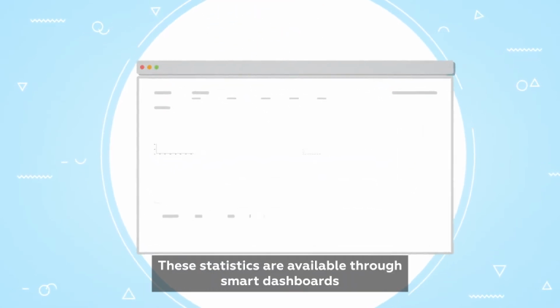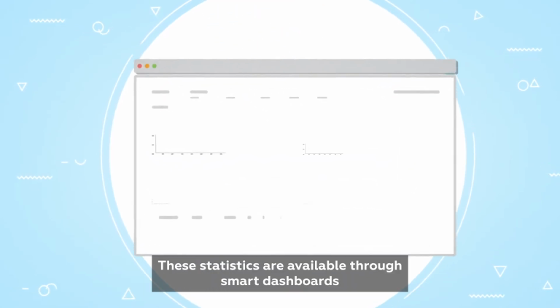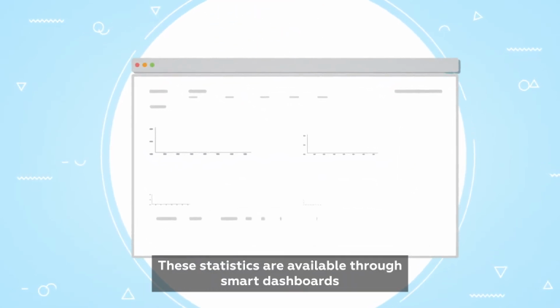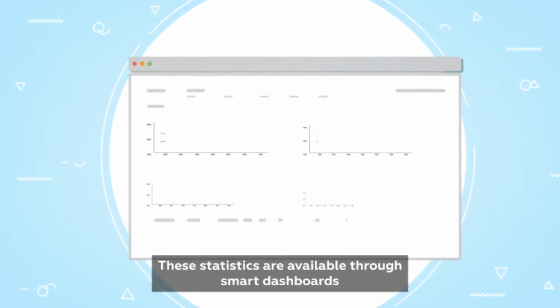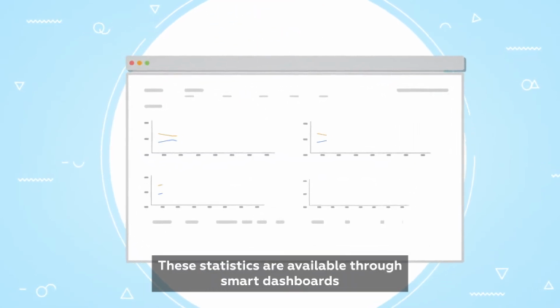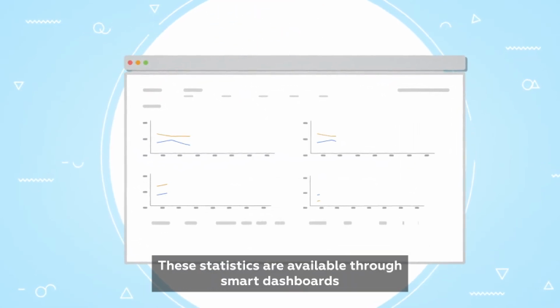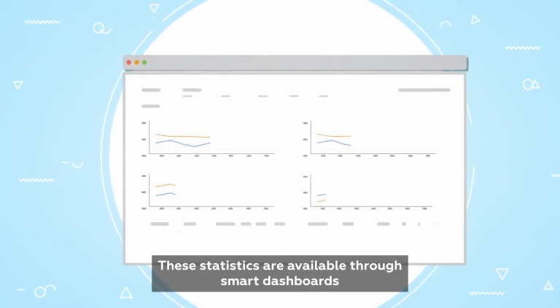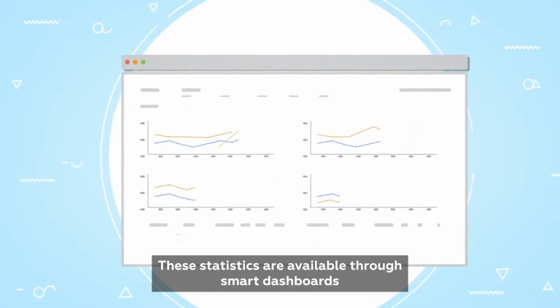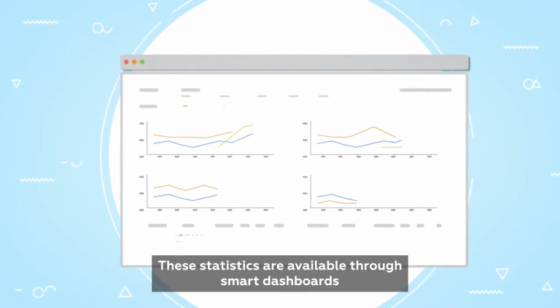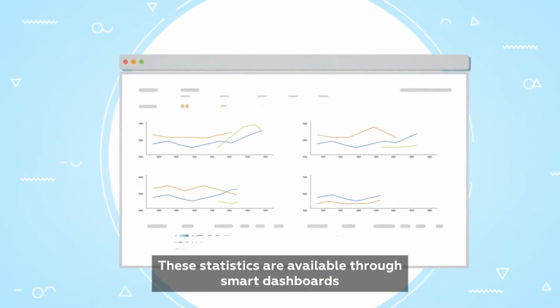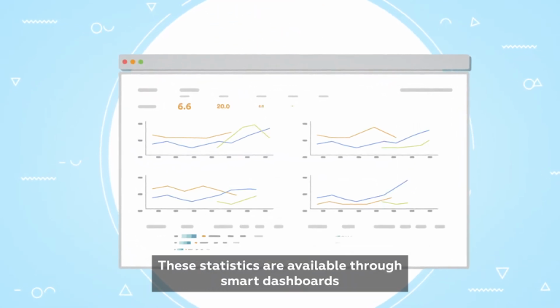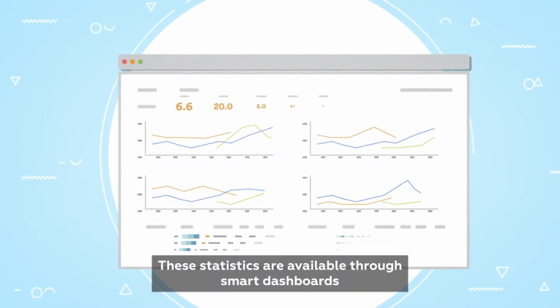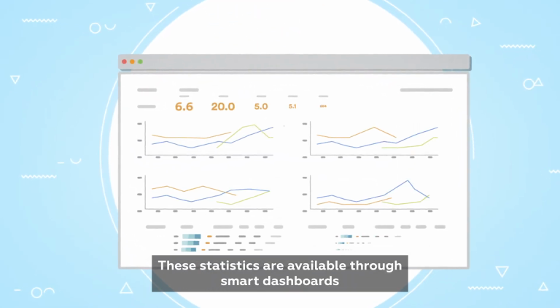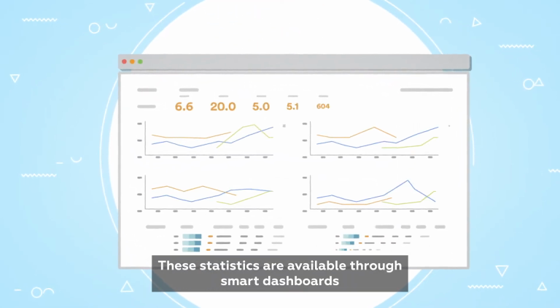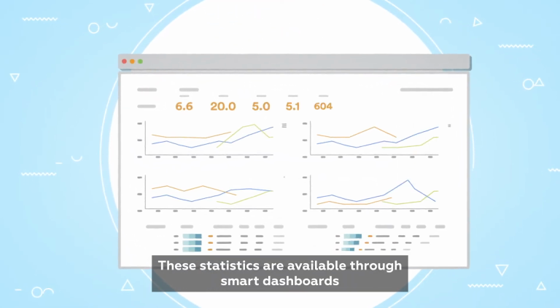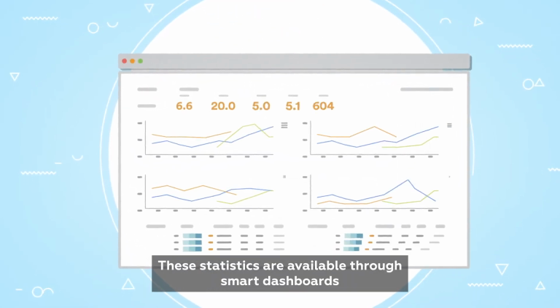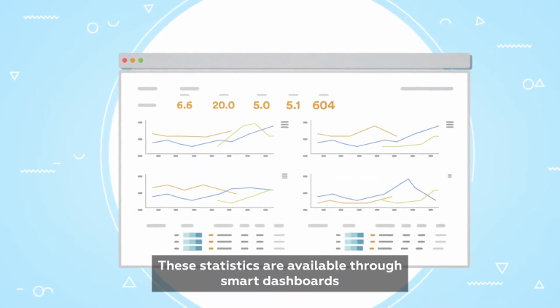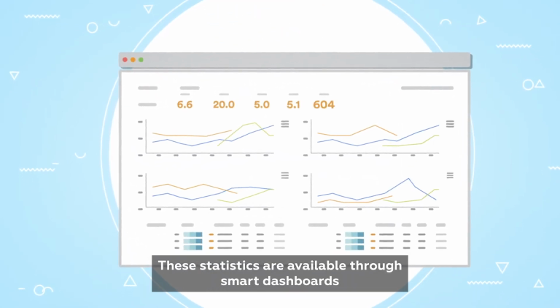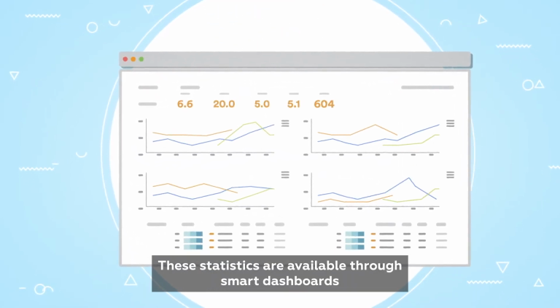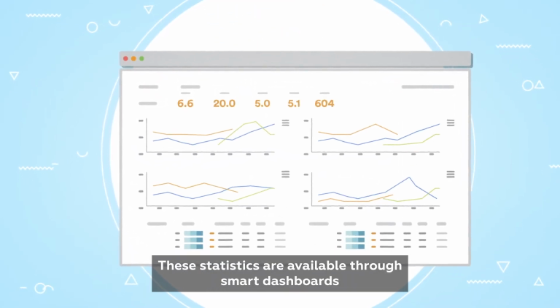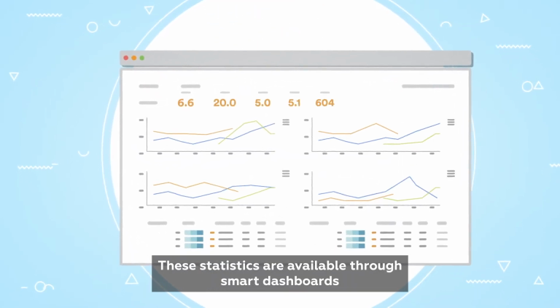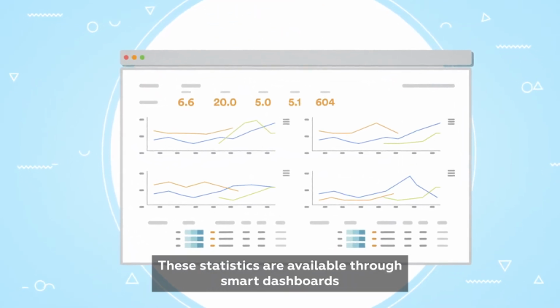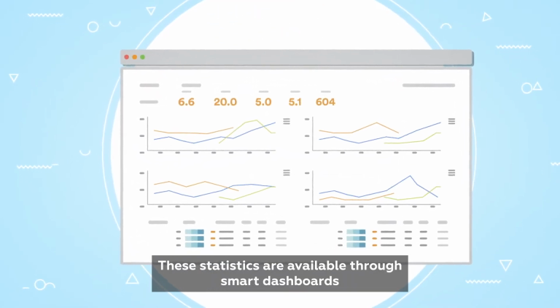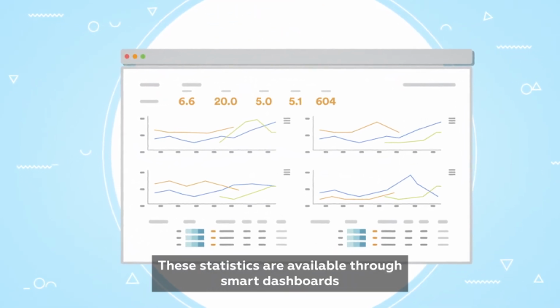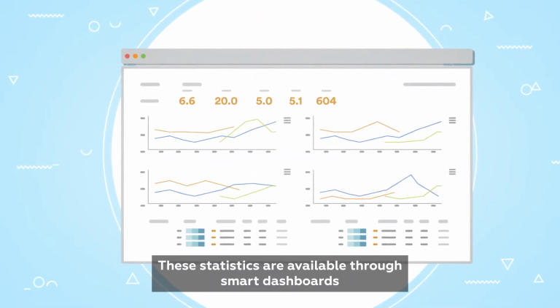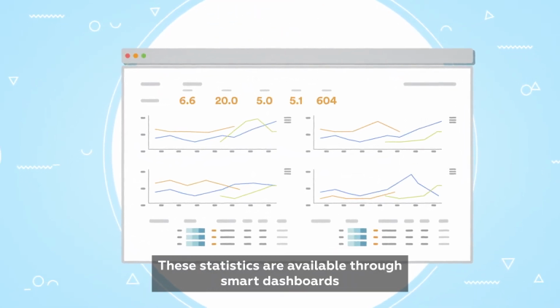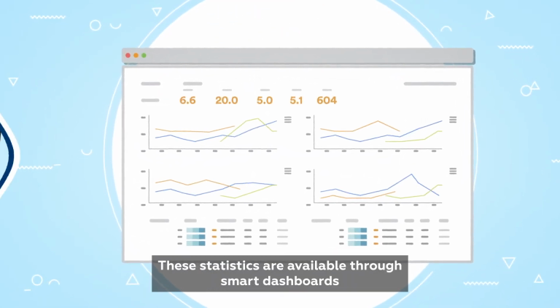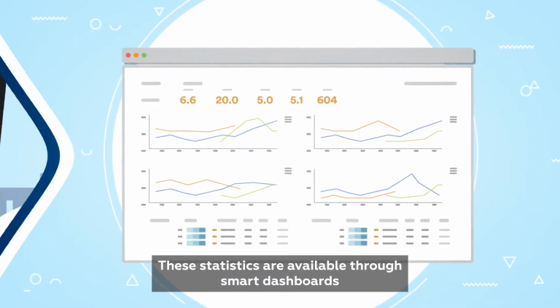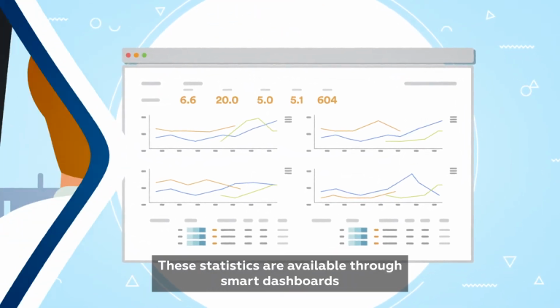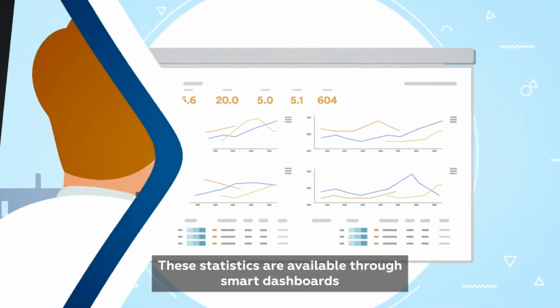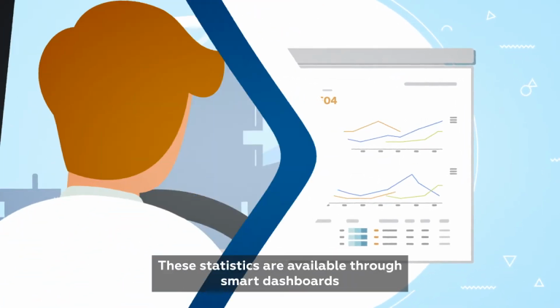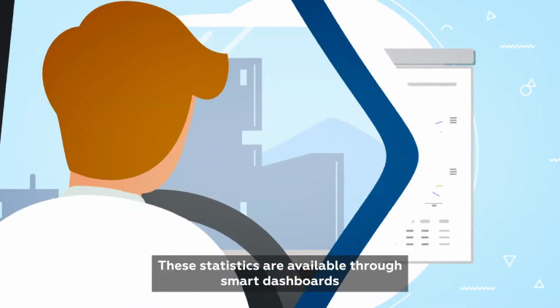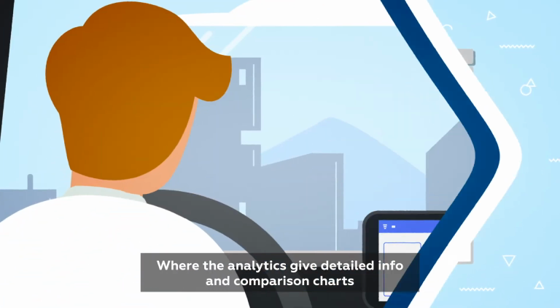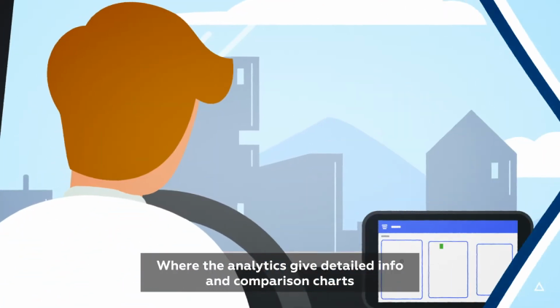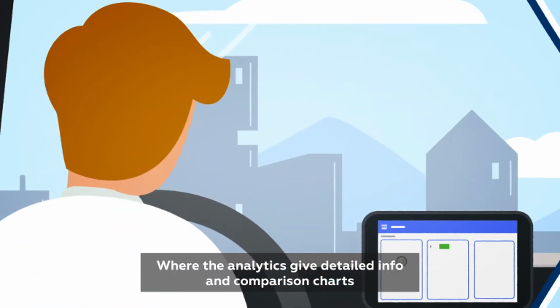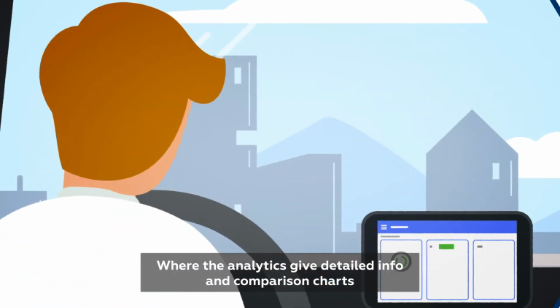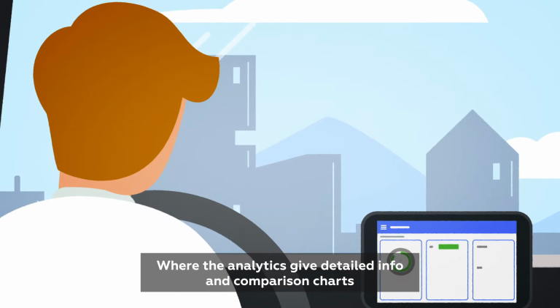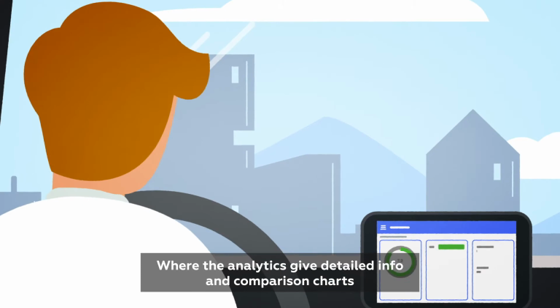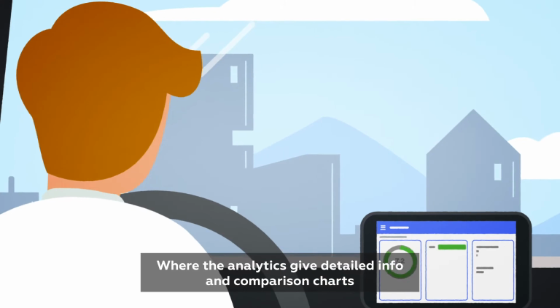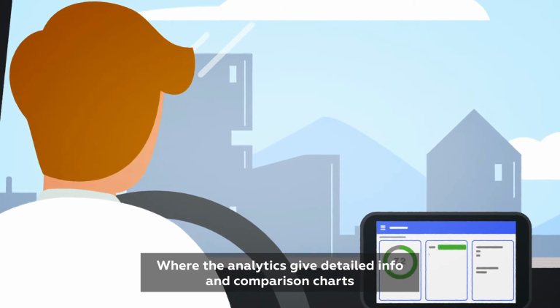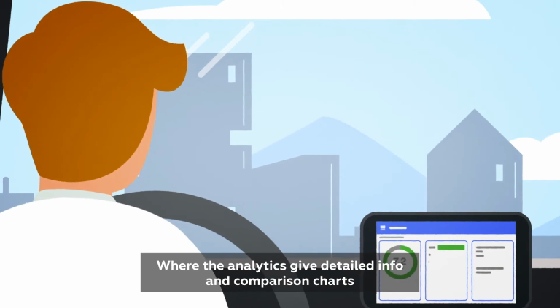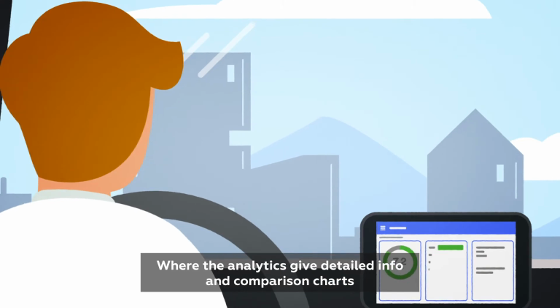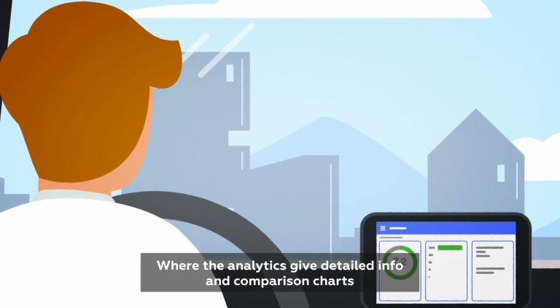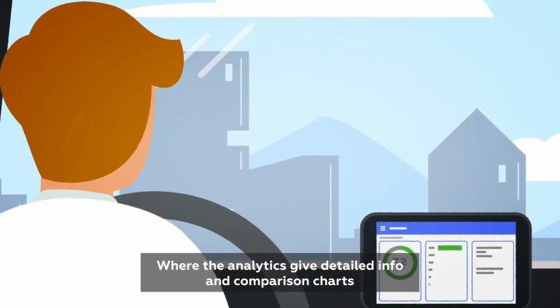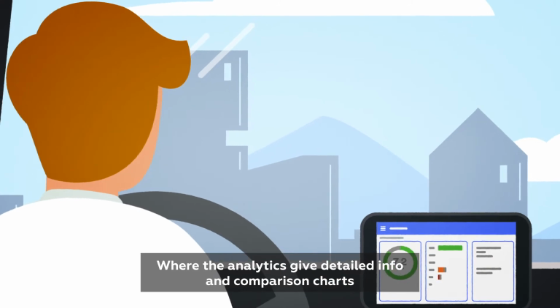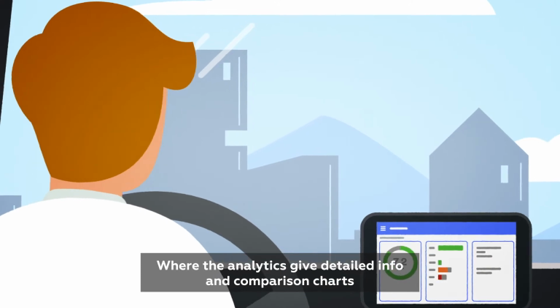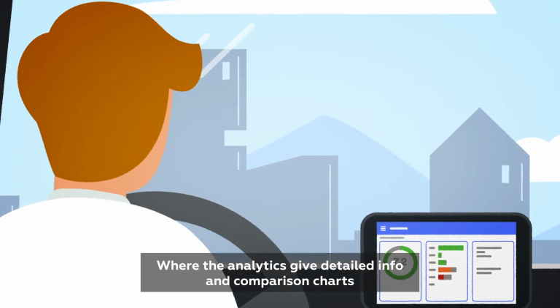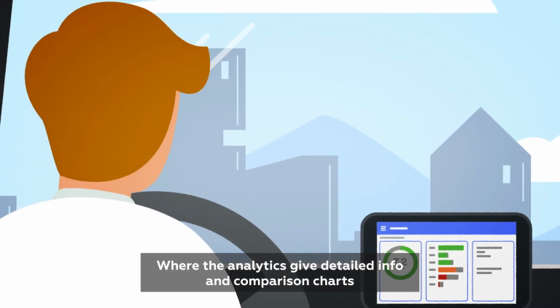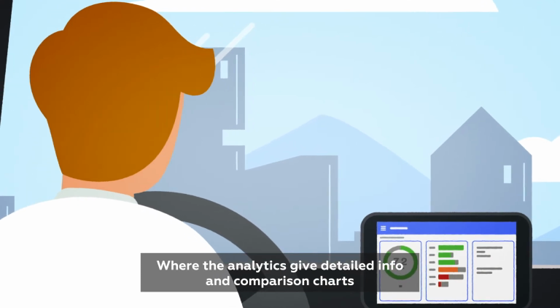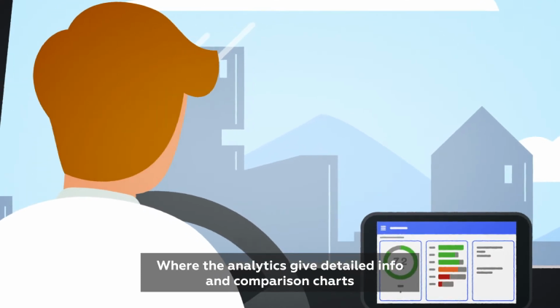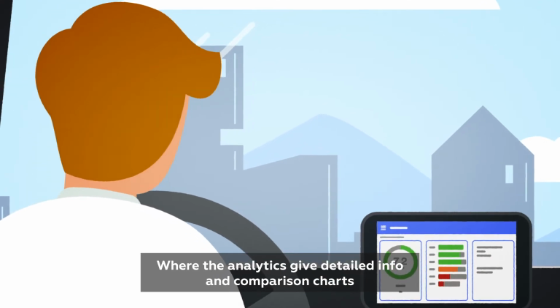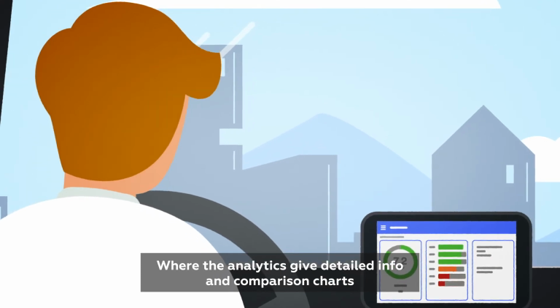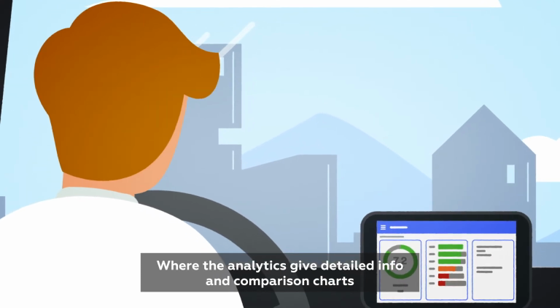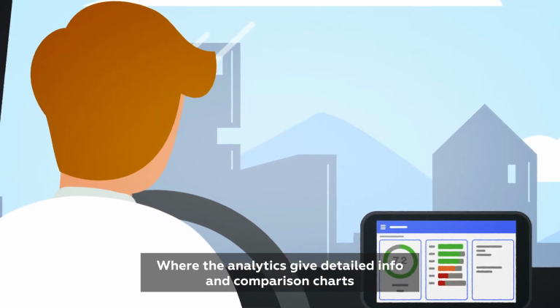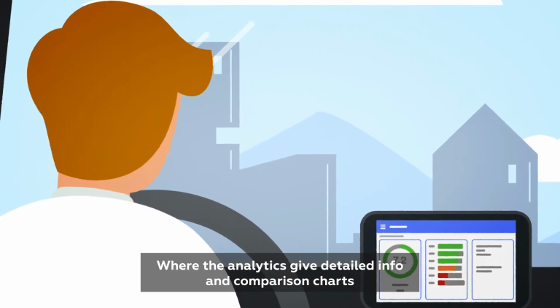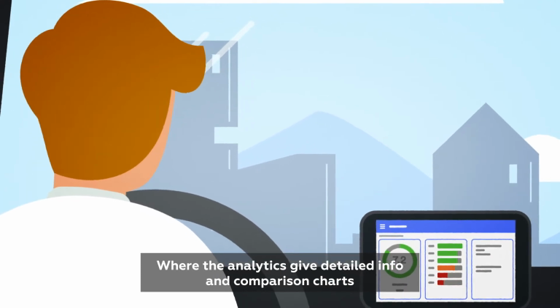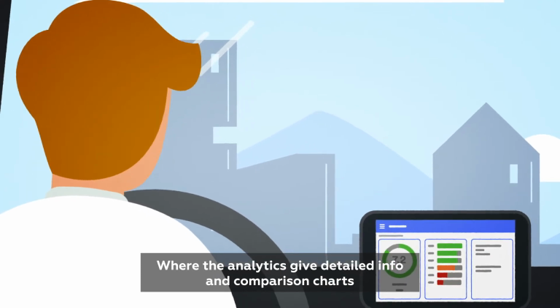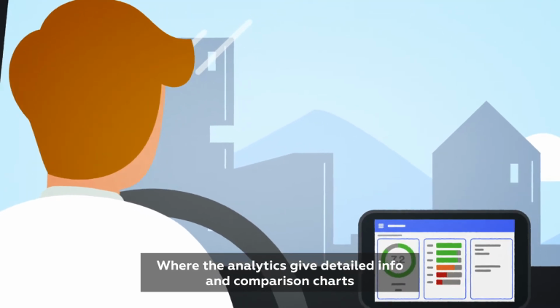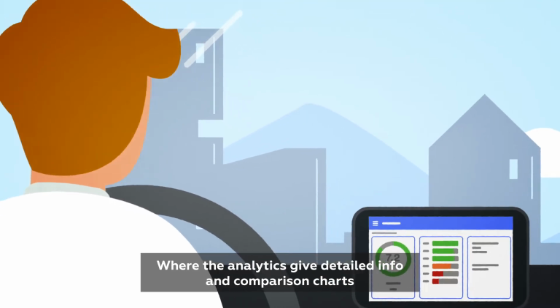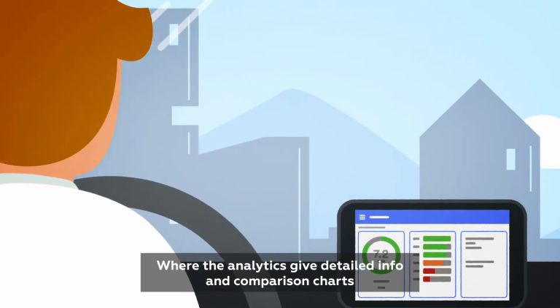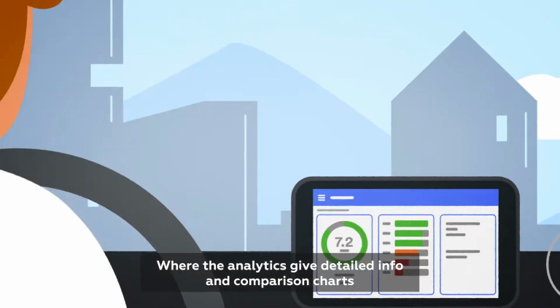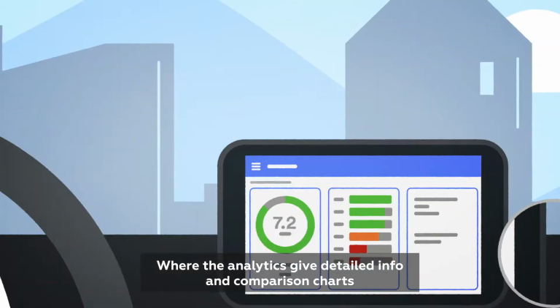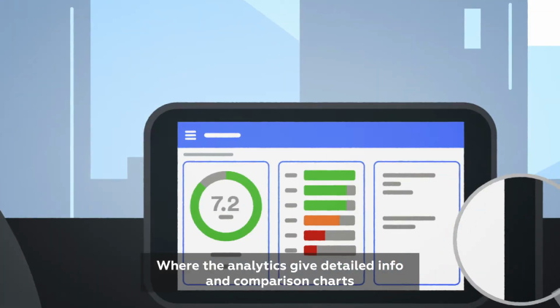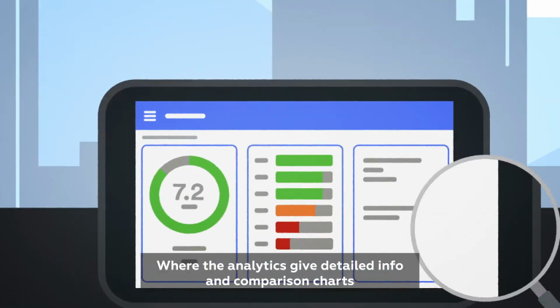These statistics are available through smart dashboards, where the analytics give detailed info and comparison charts.